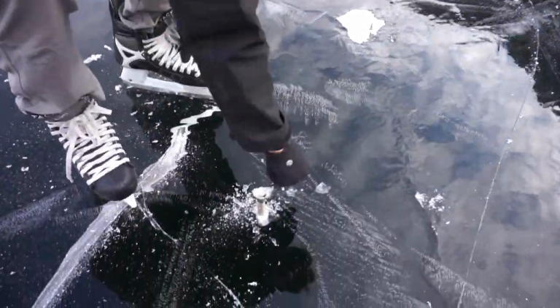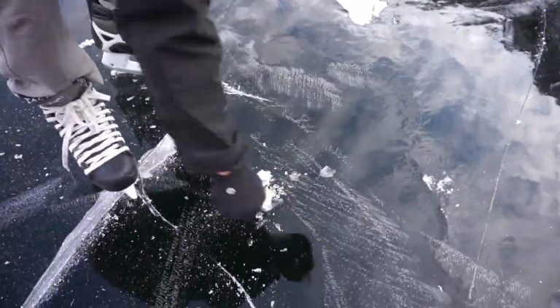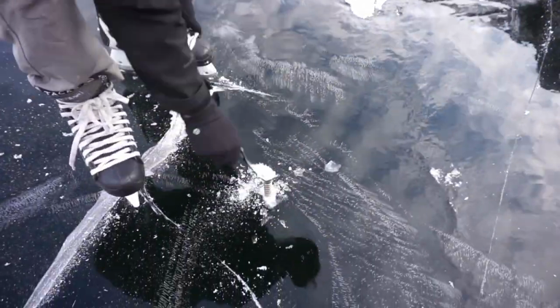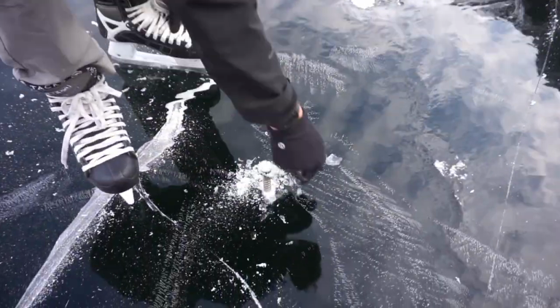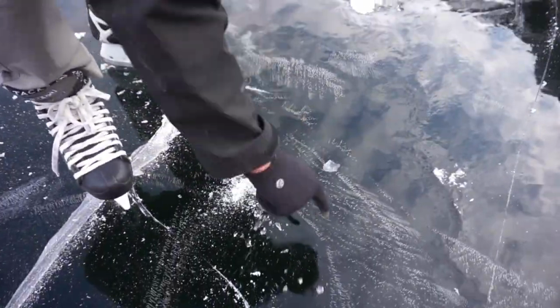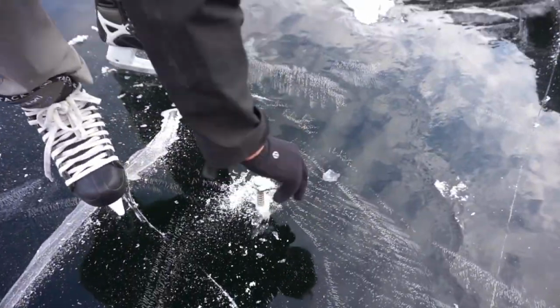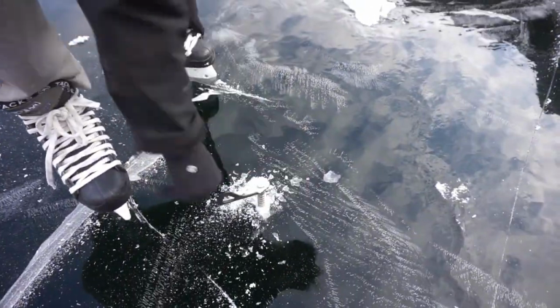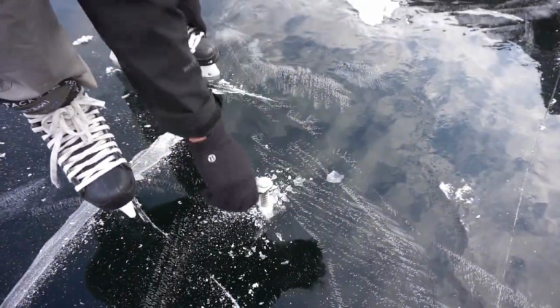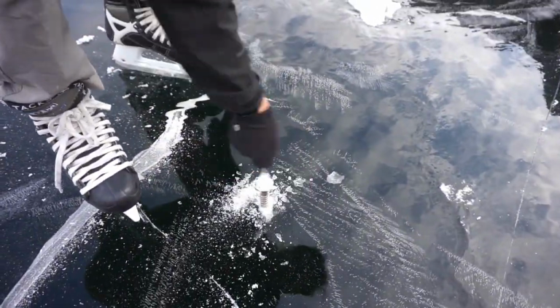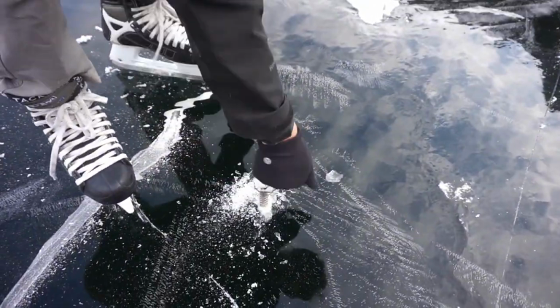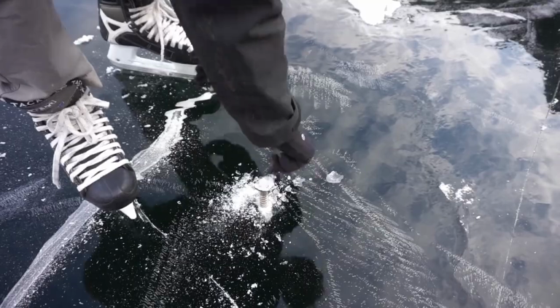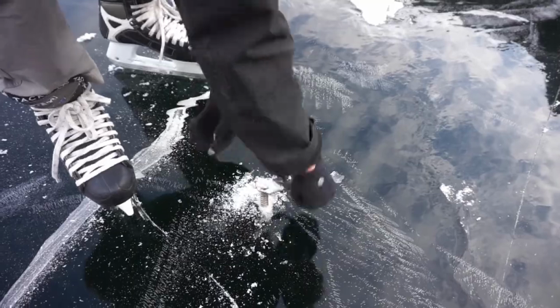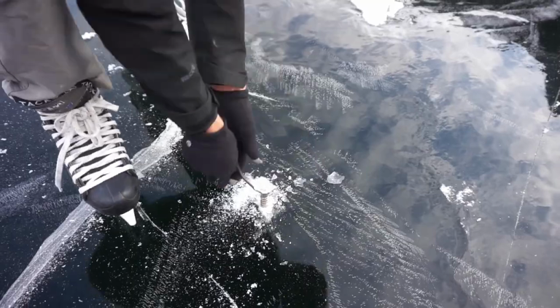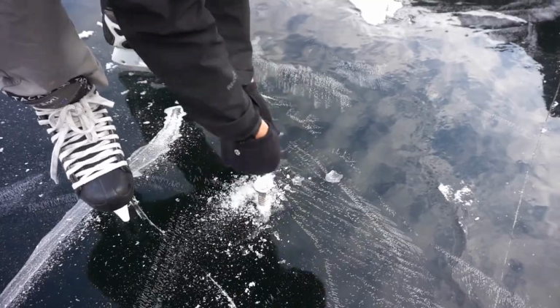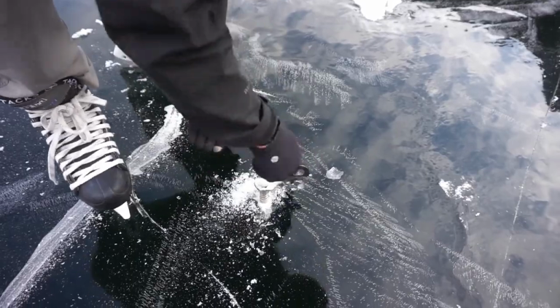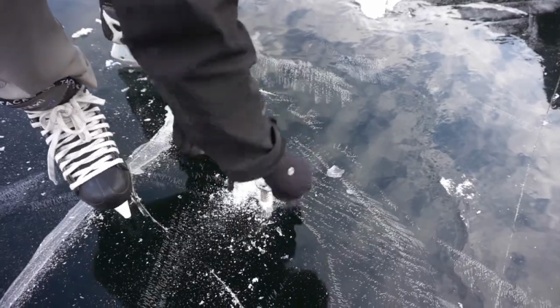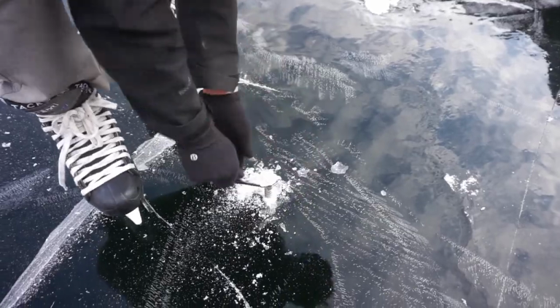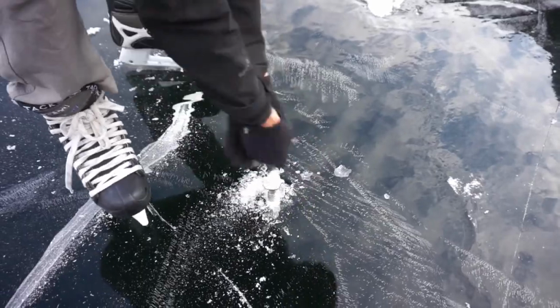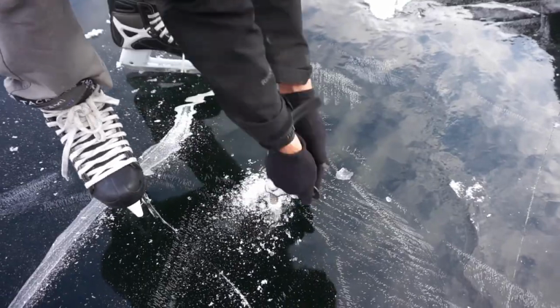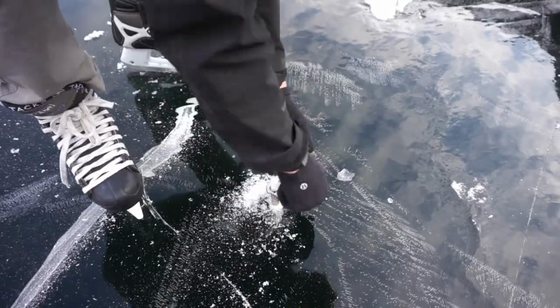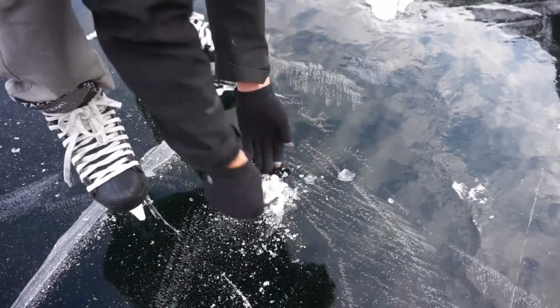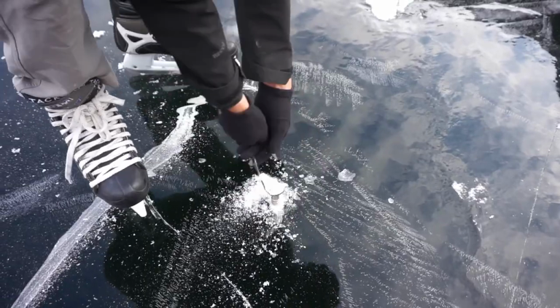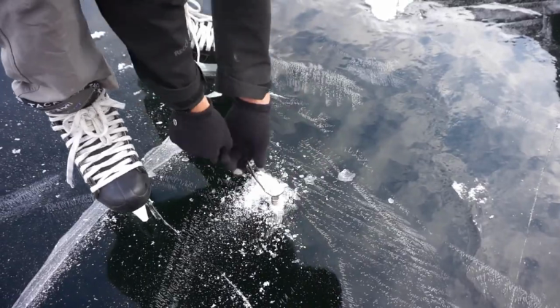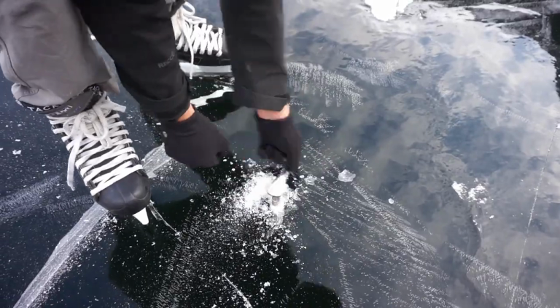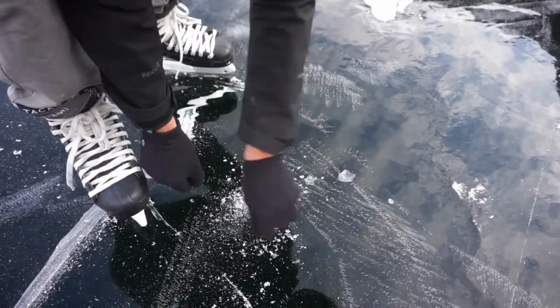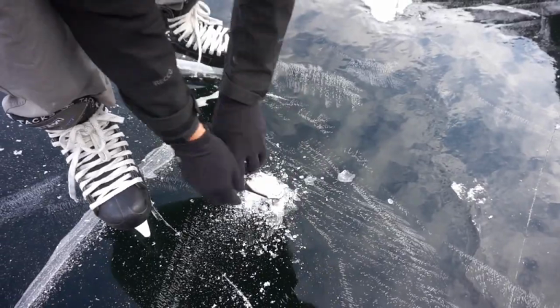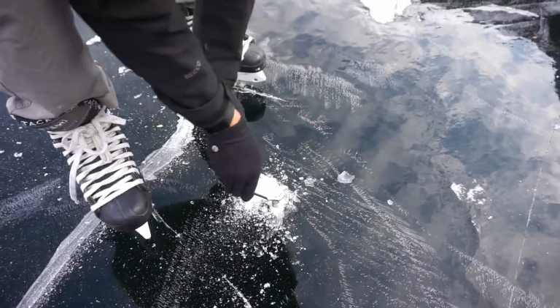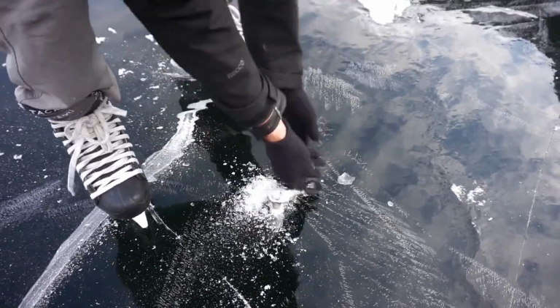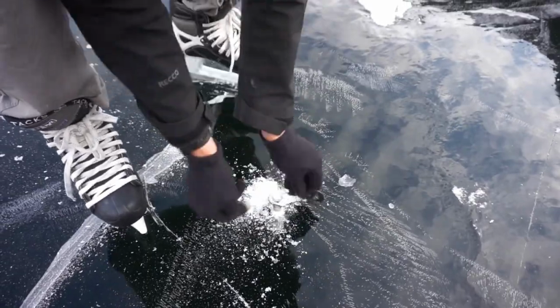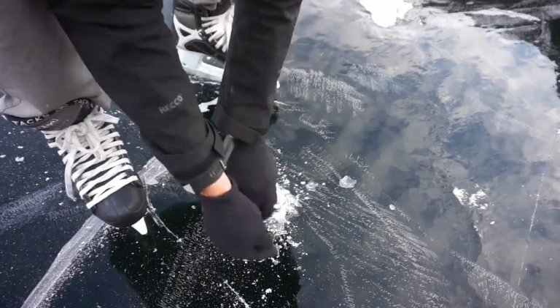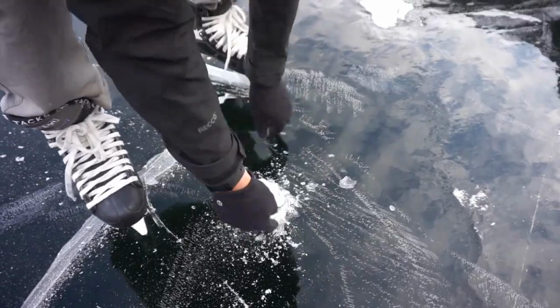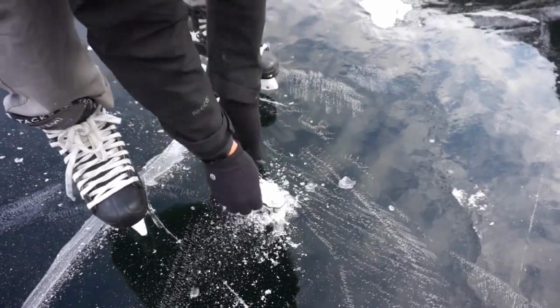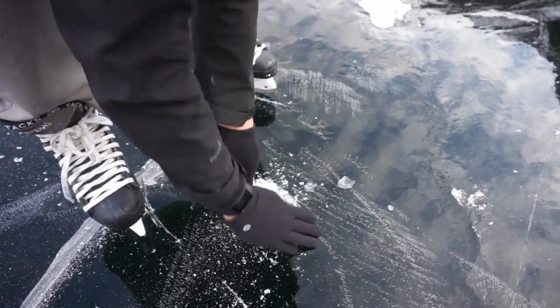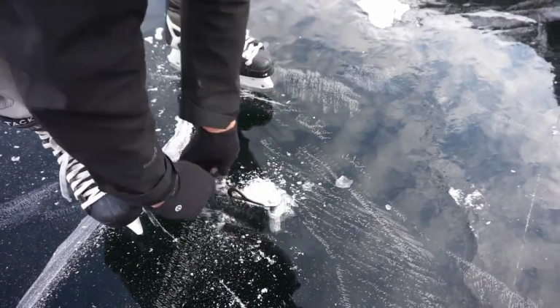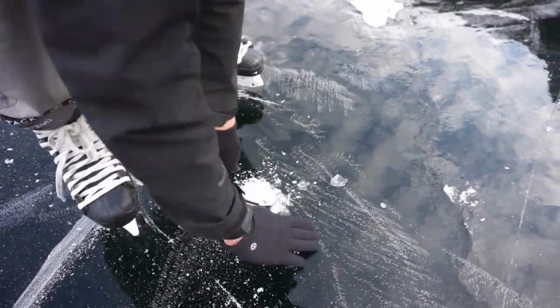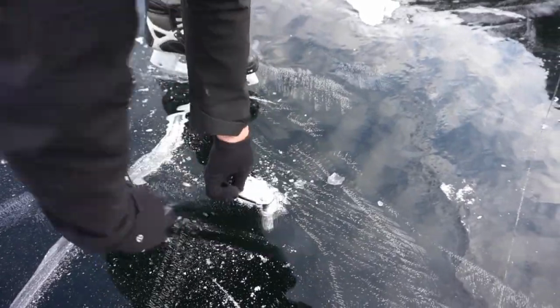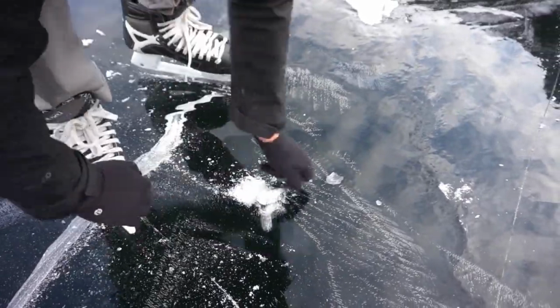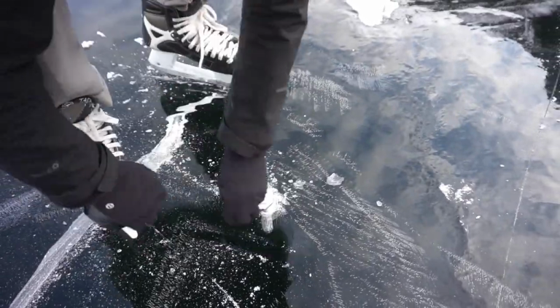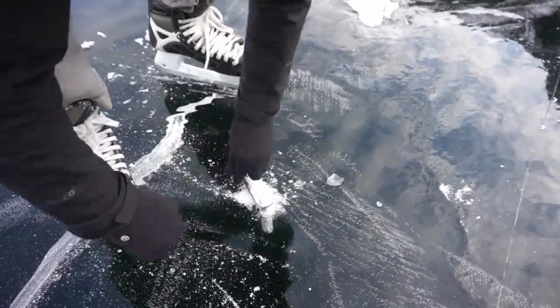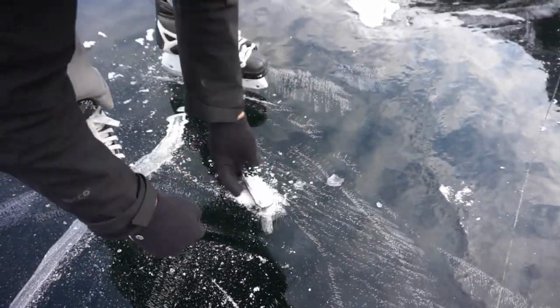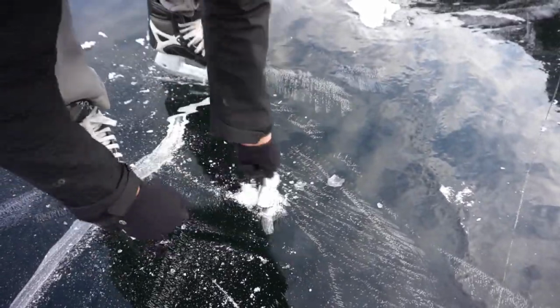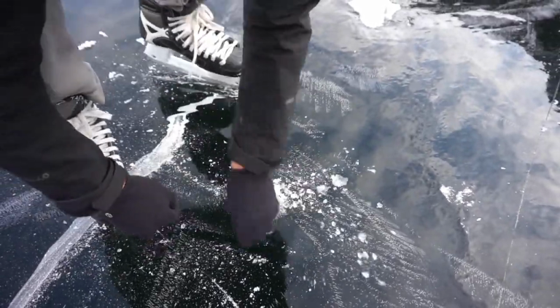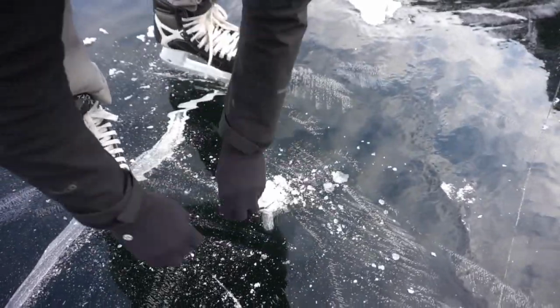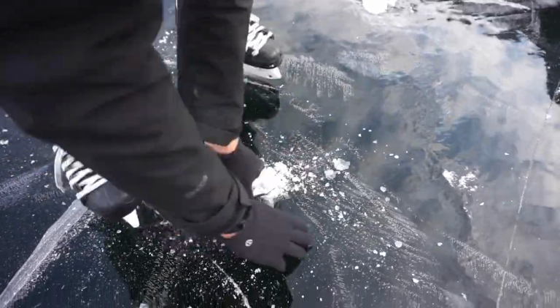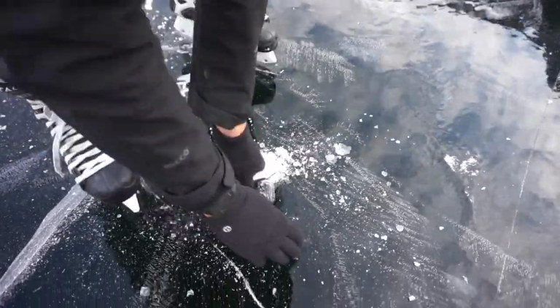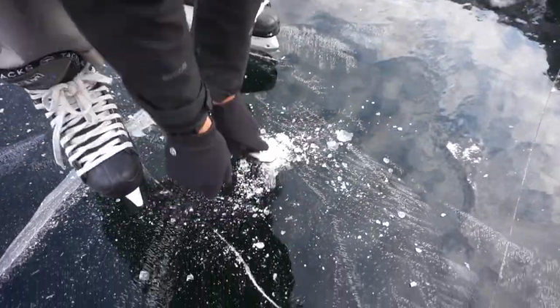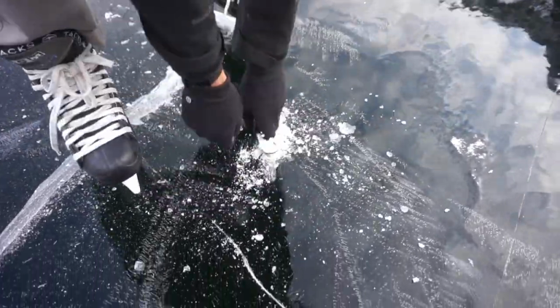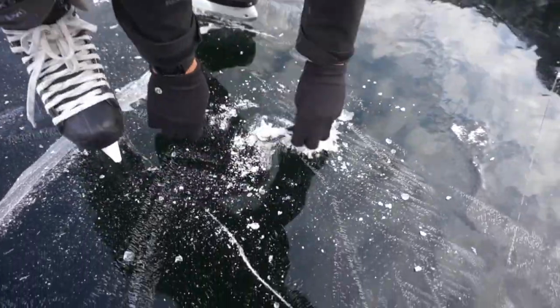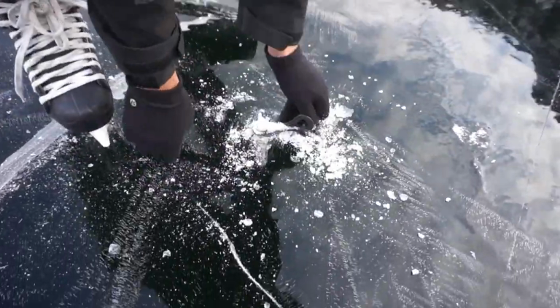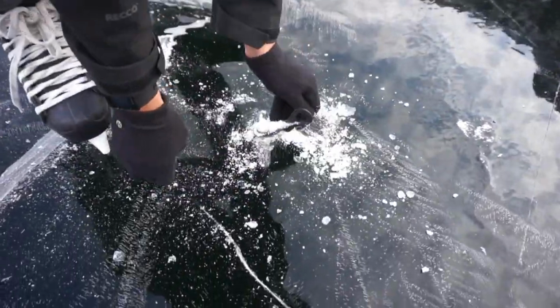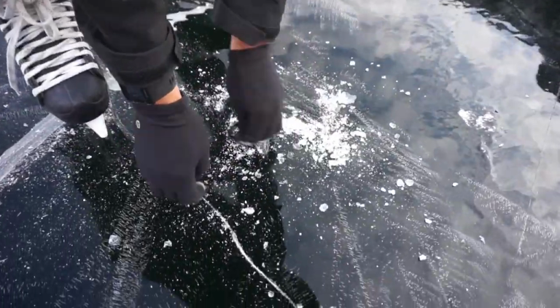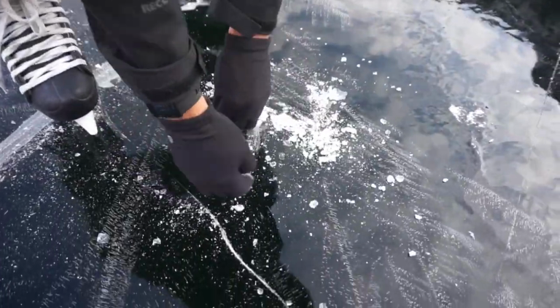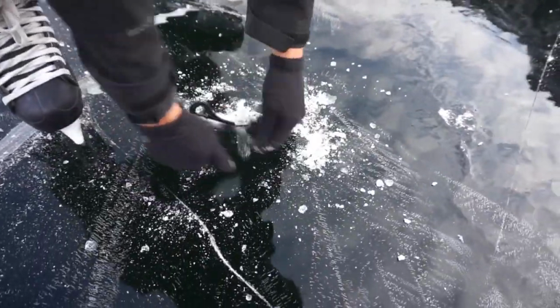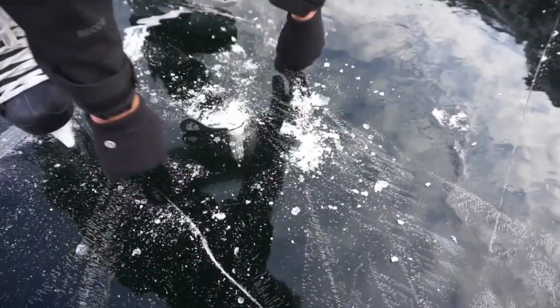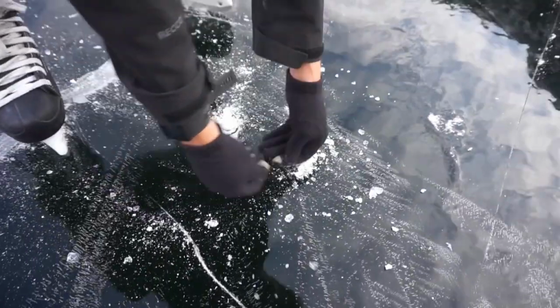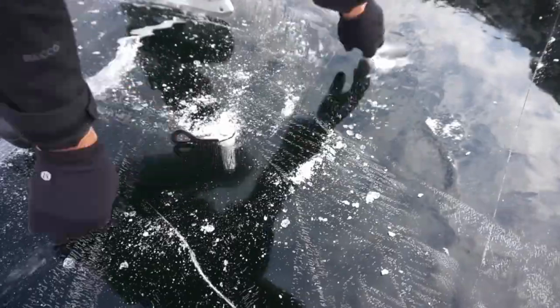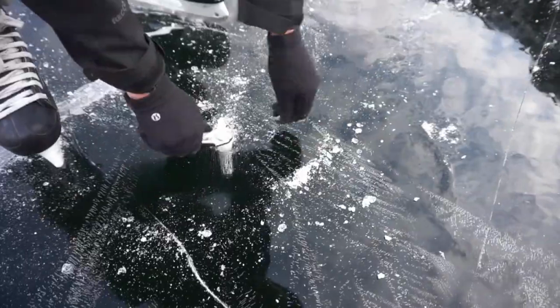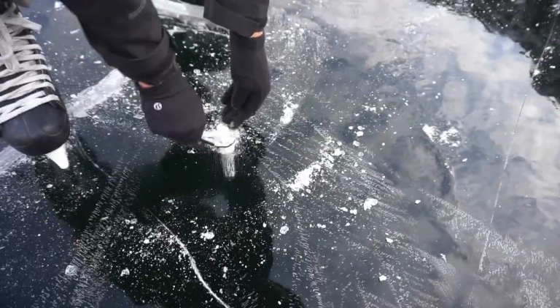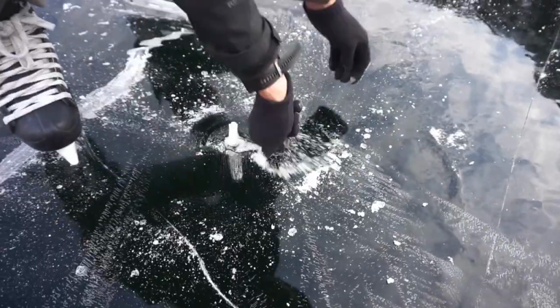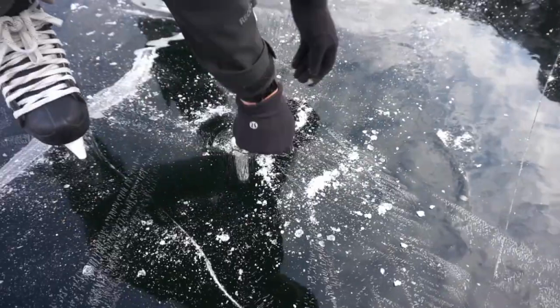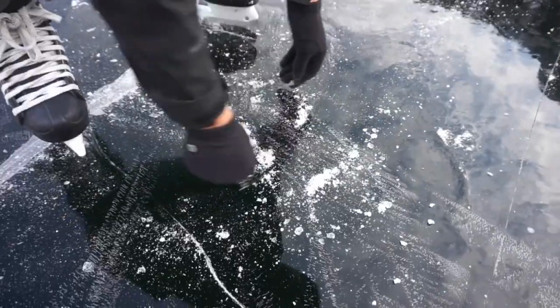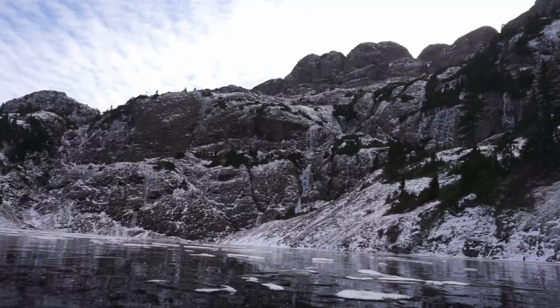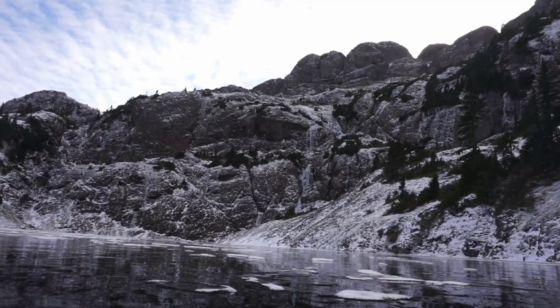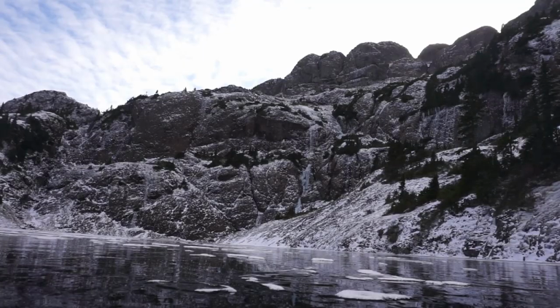Ice freezes clear and black like this because it is frozen slowly from the top. As it freezes, it pushes the impurities such as air bubbles down into the water below.